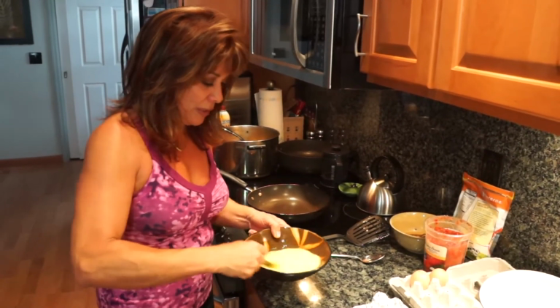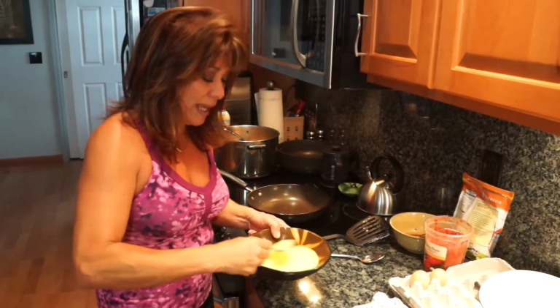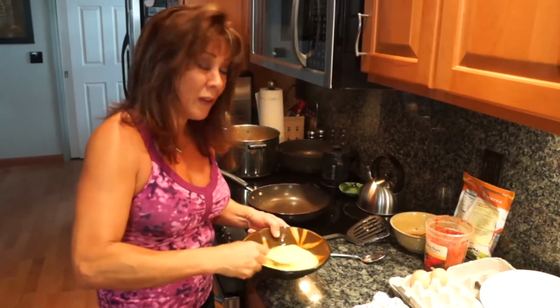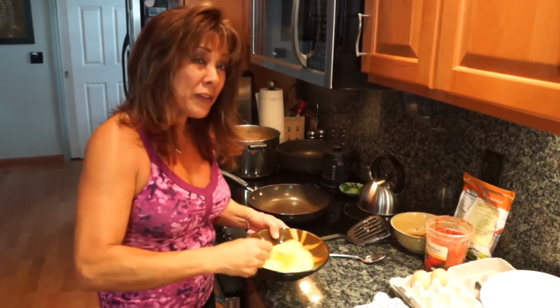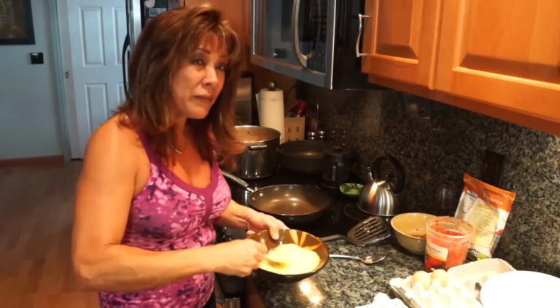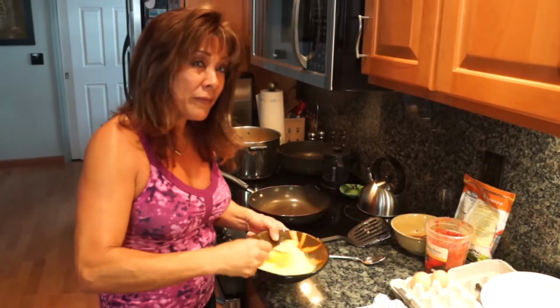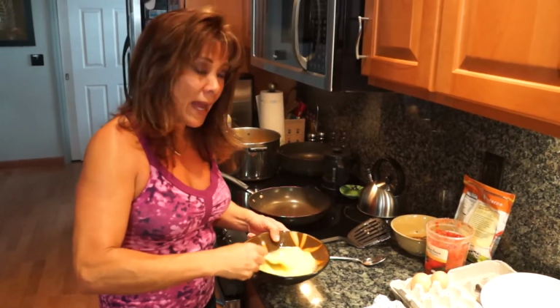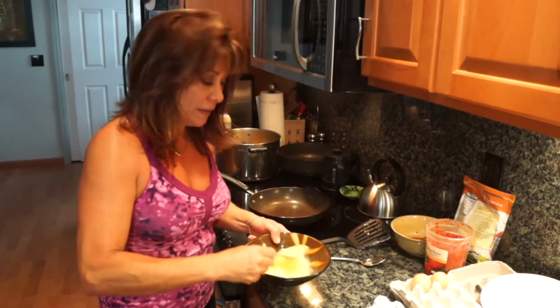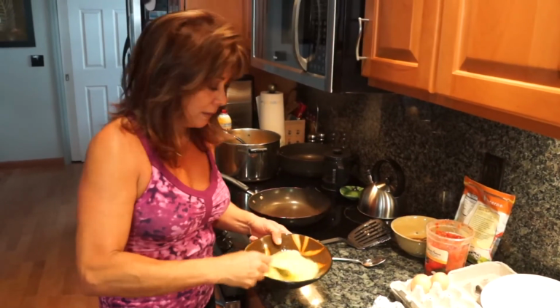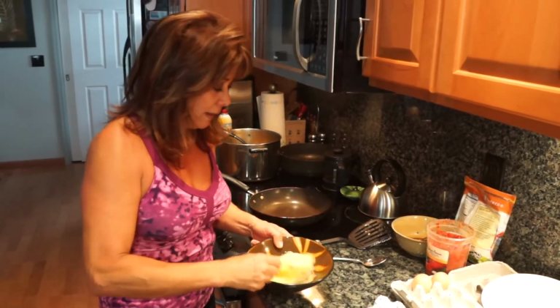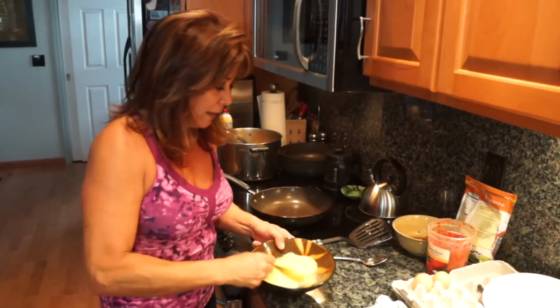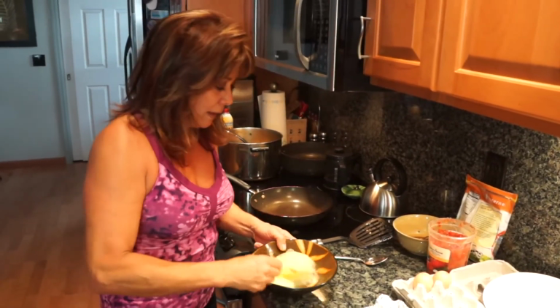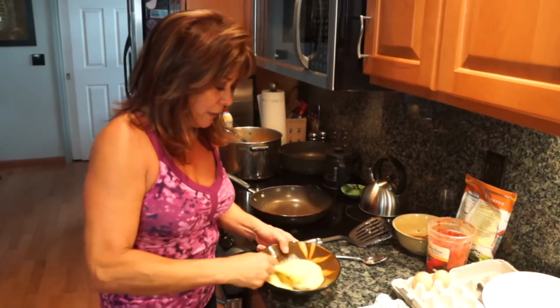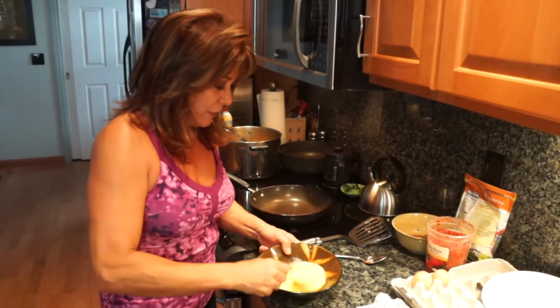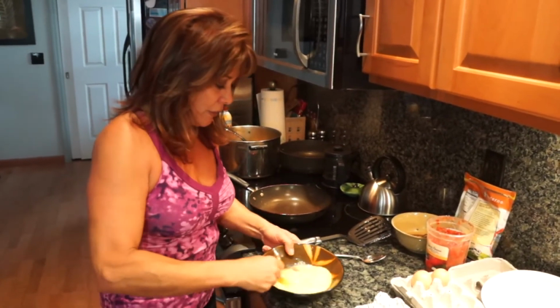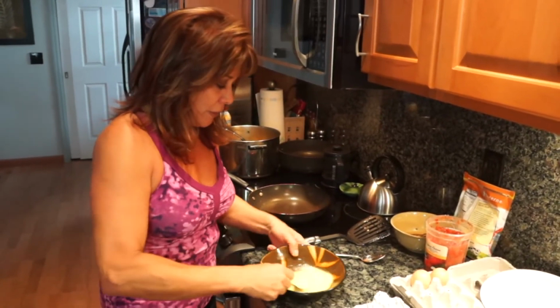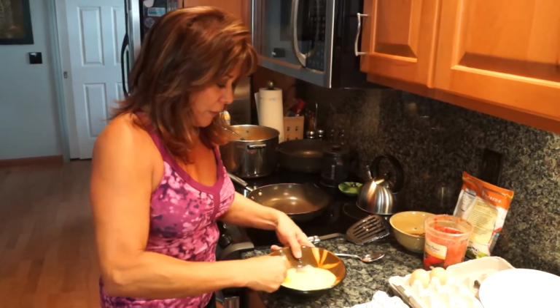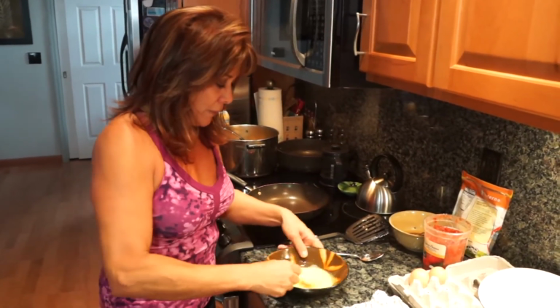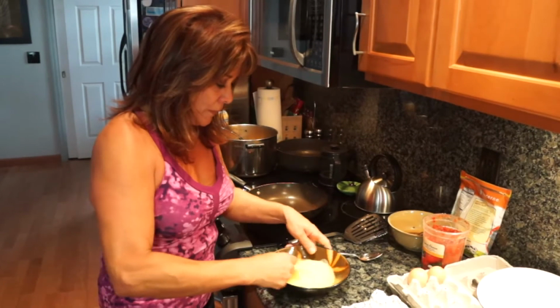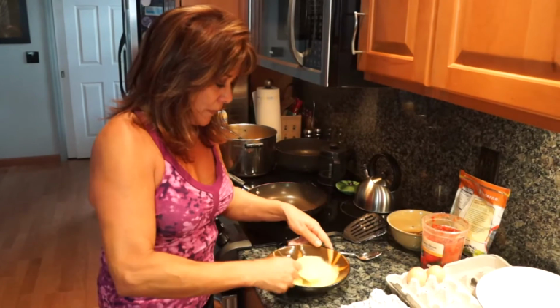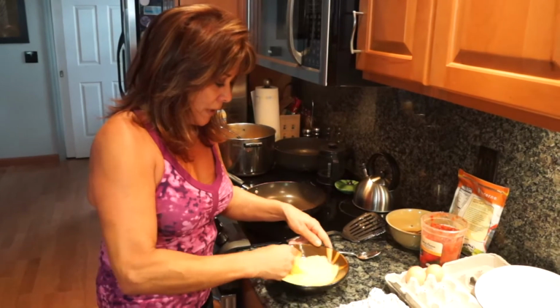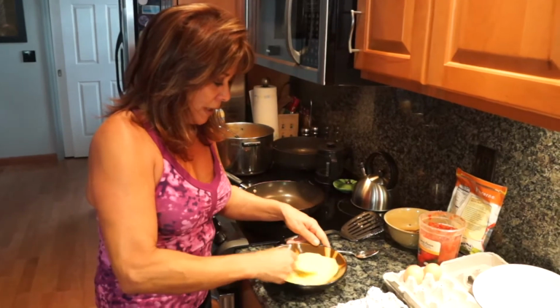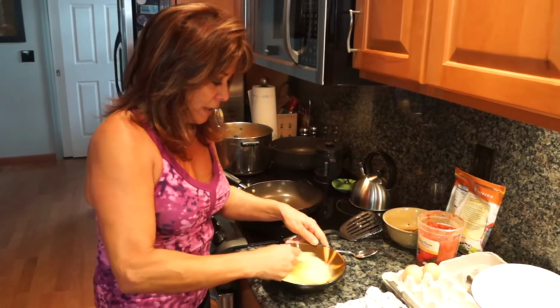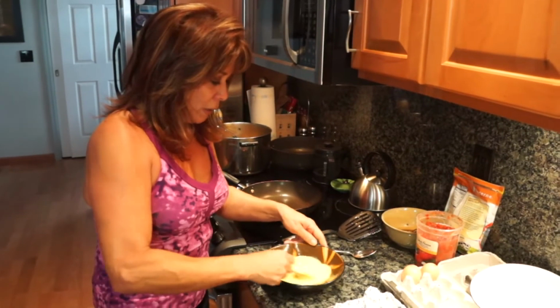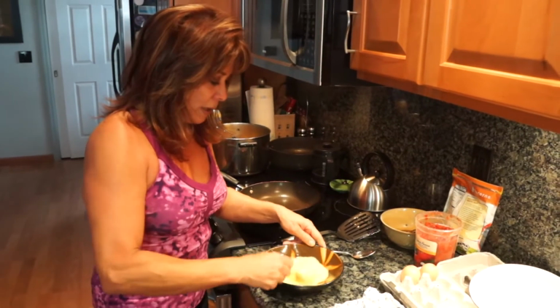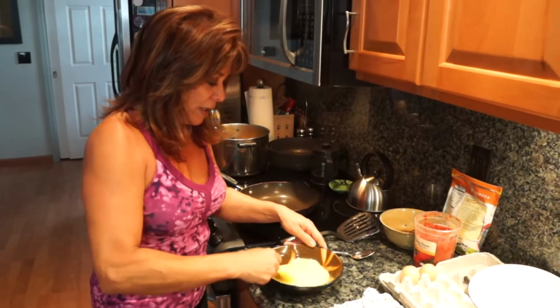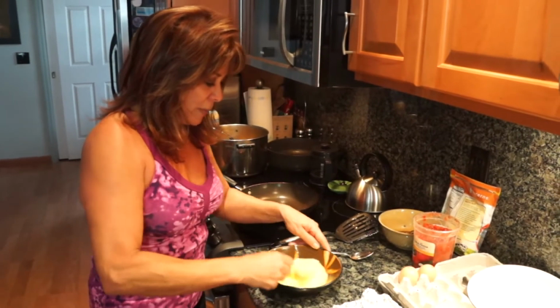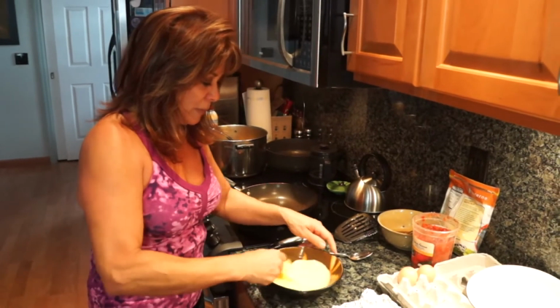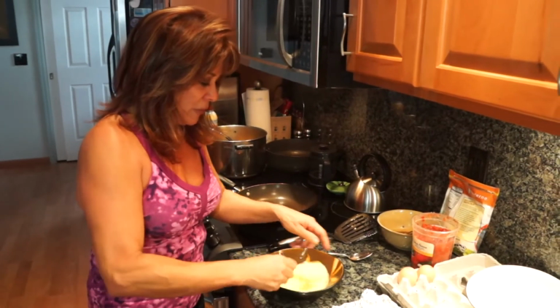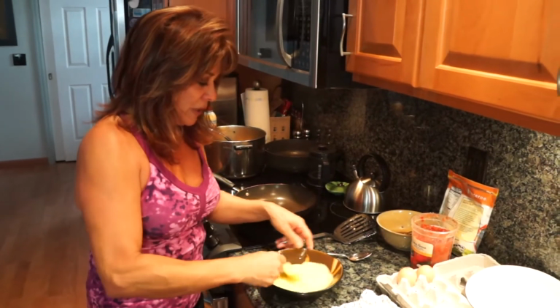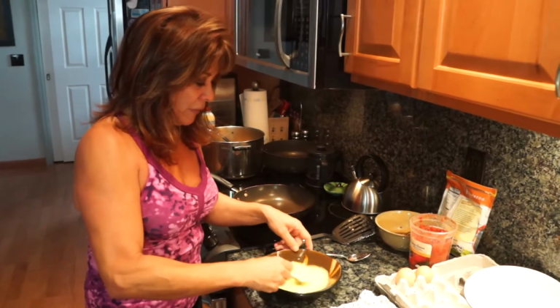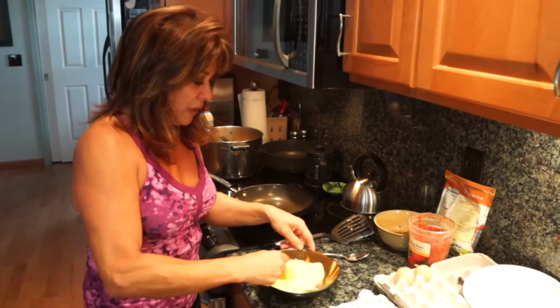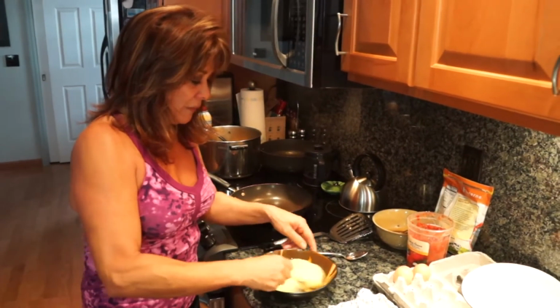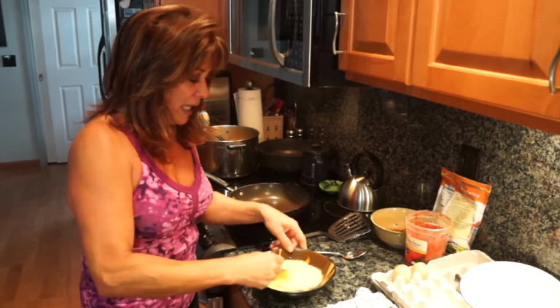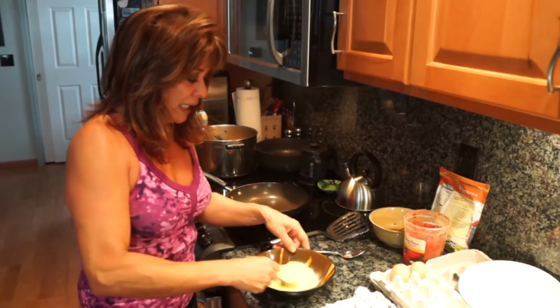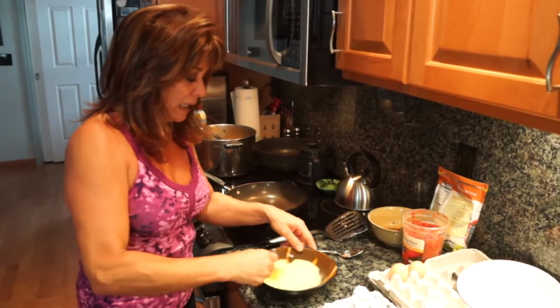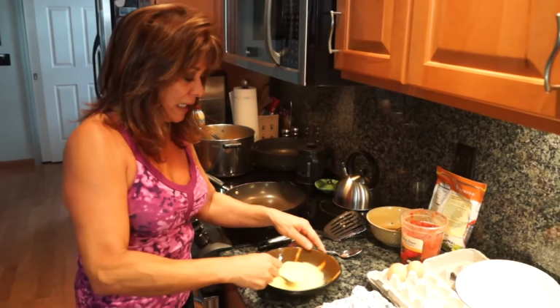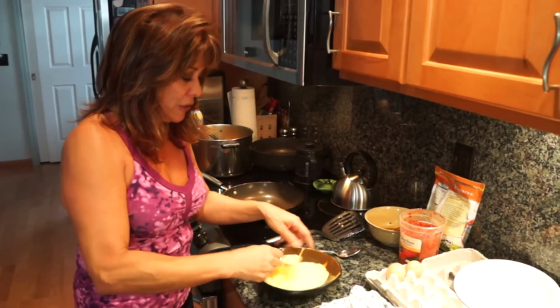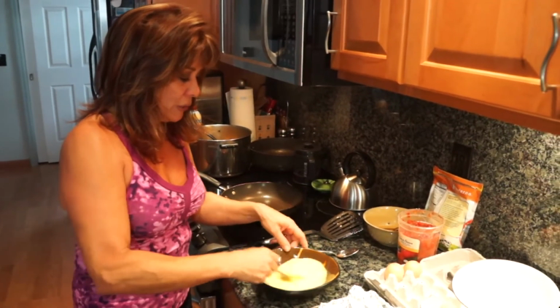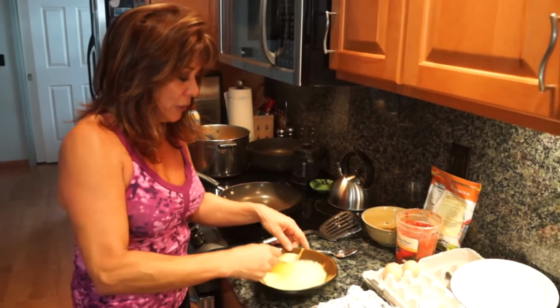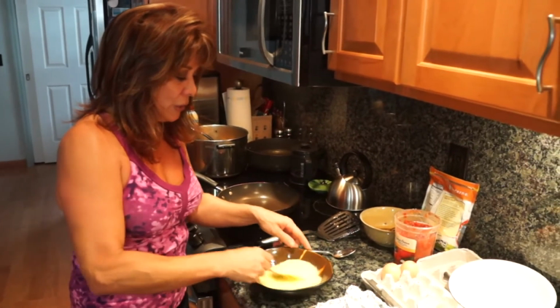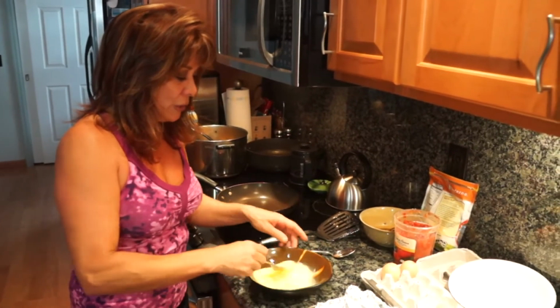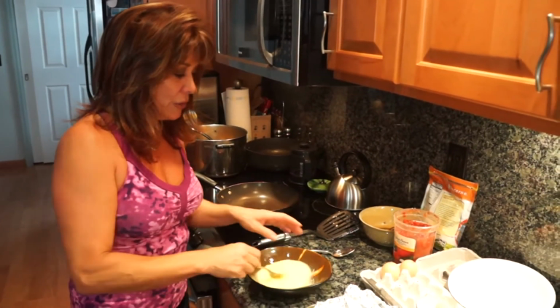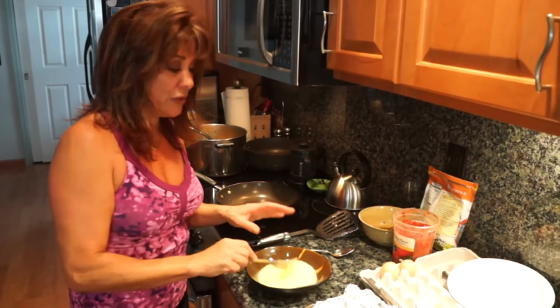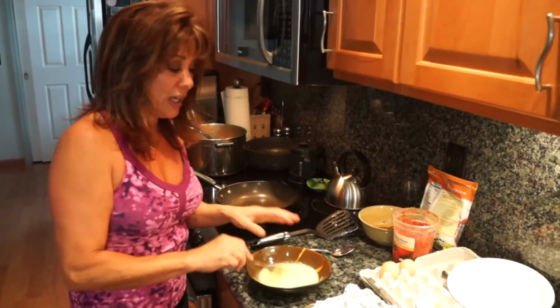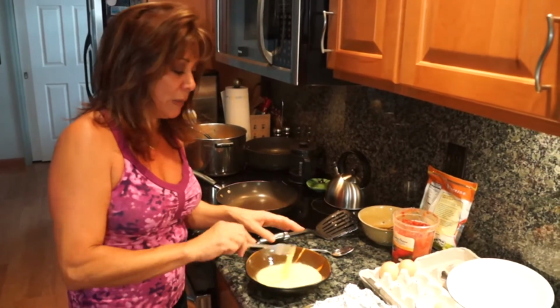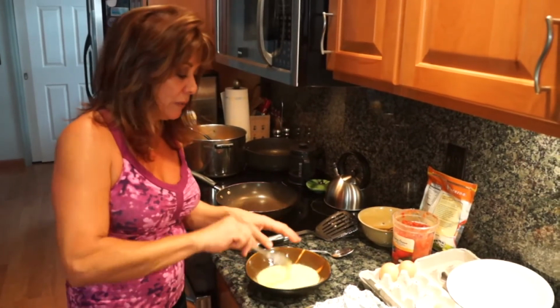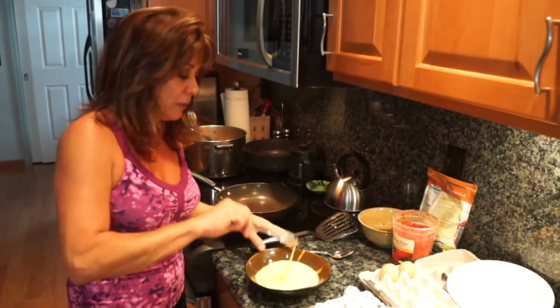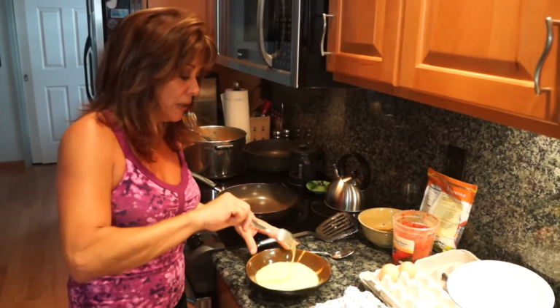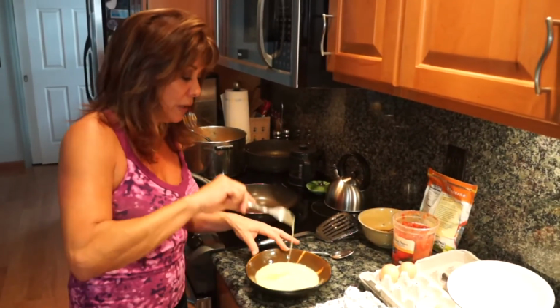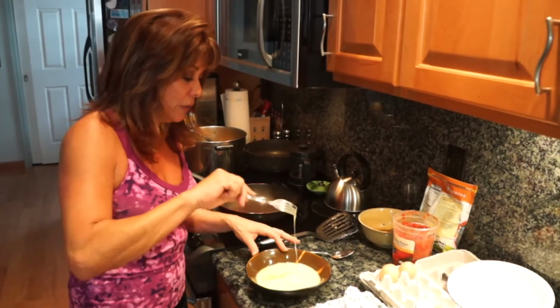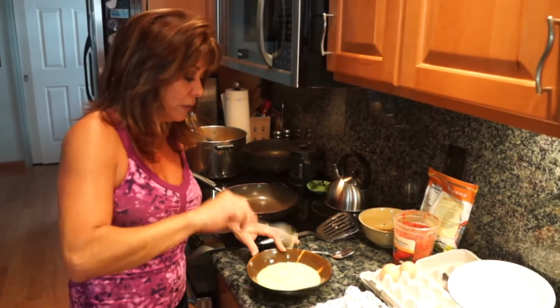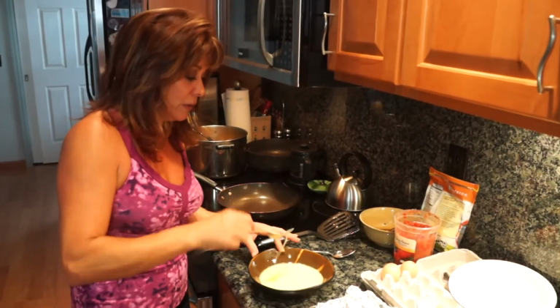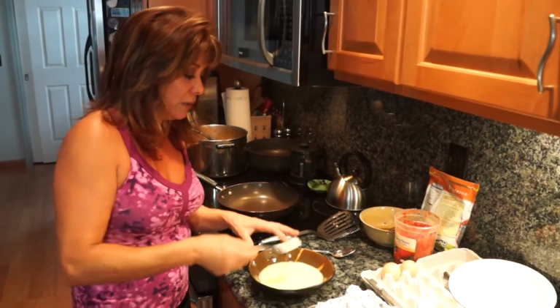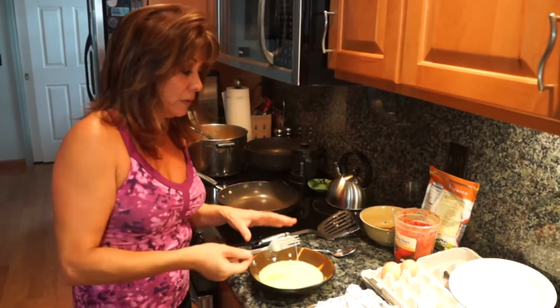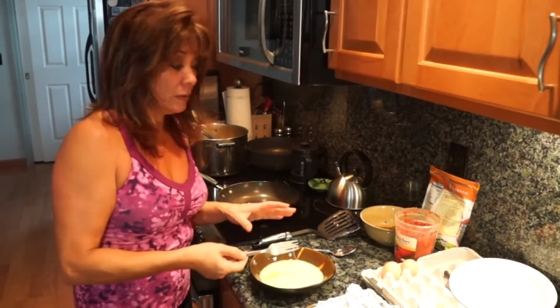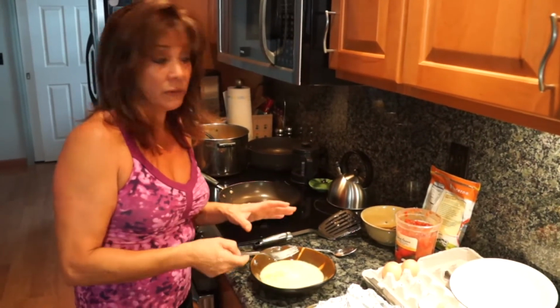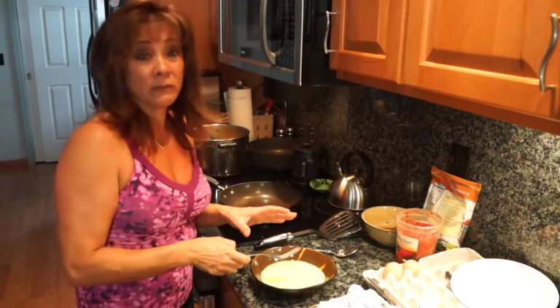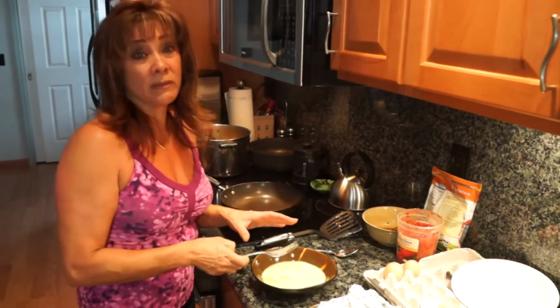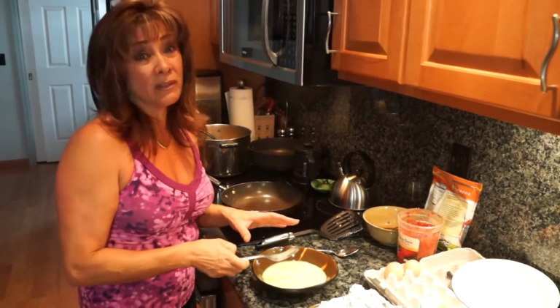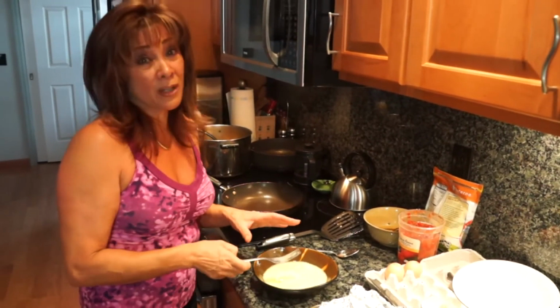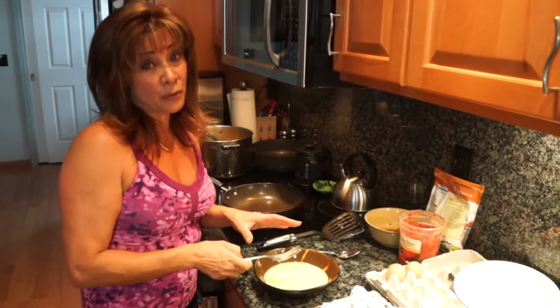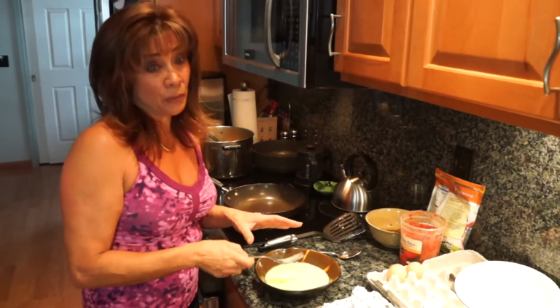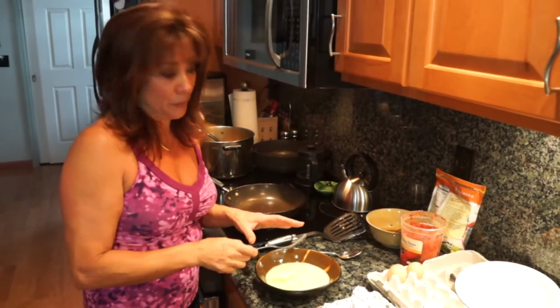There's healthy fat in the yolk. I know a lot of people say if you have high cholesterol you should stay away from the yolk — not true.